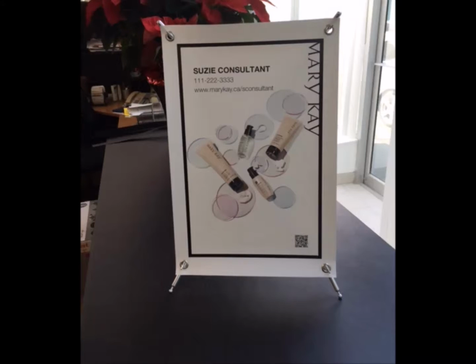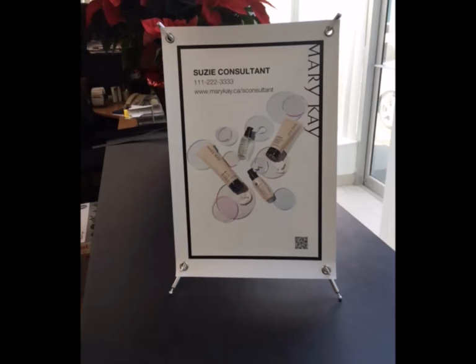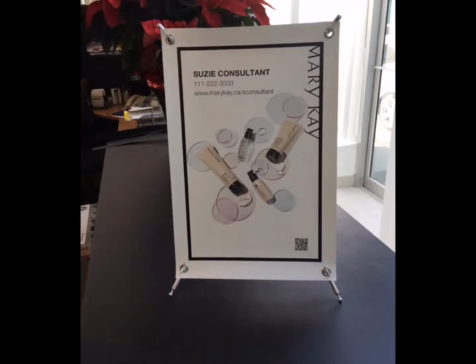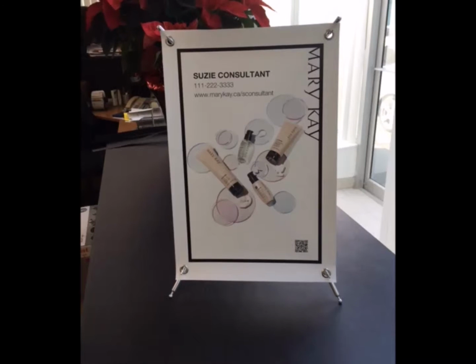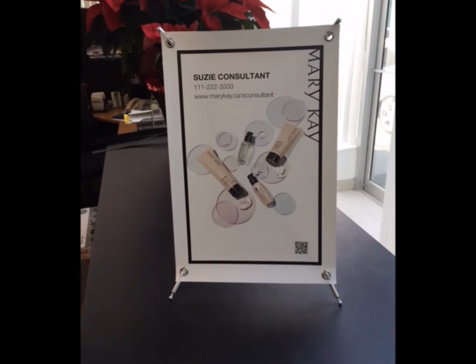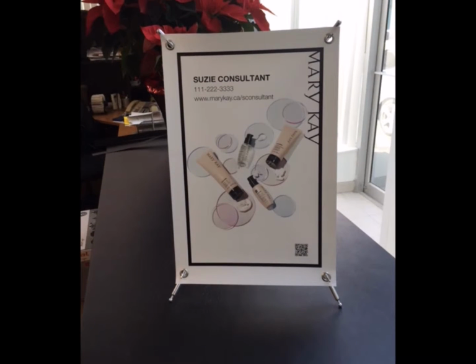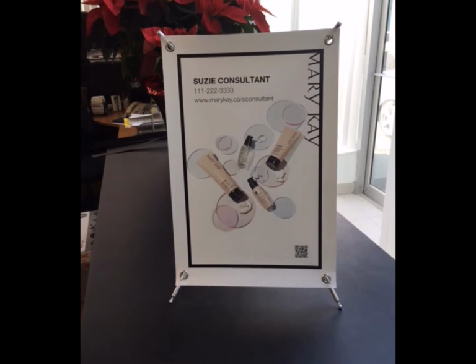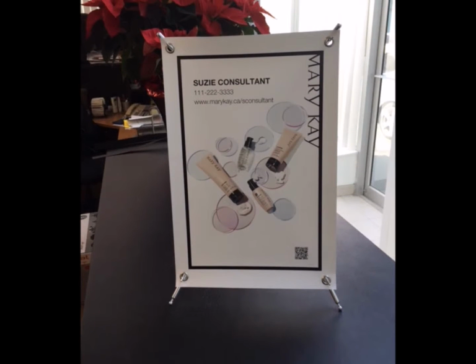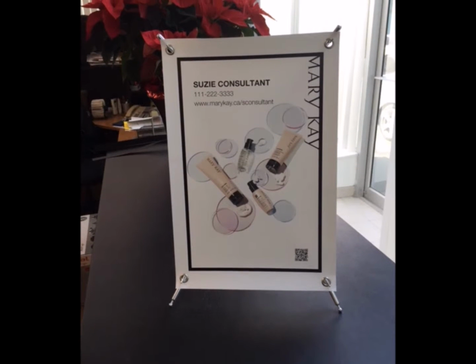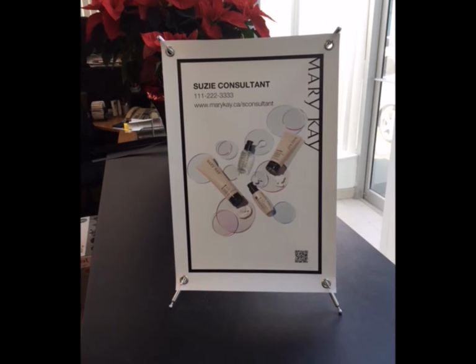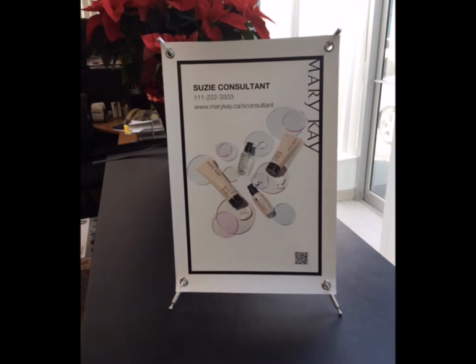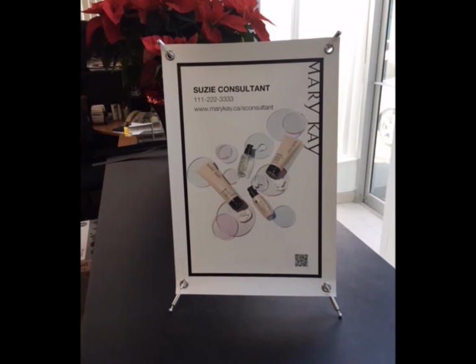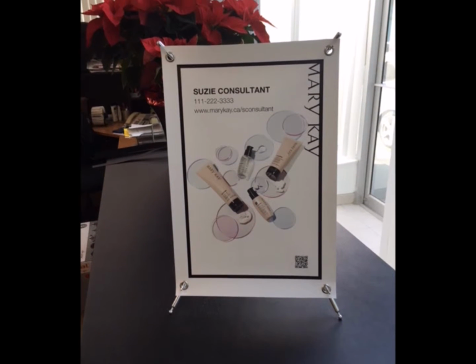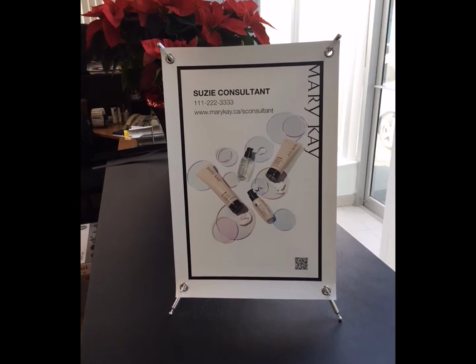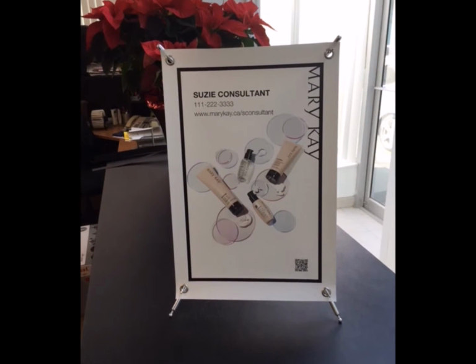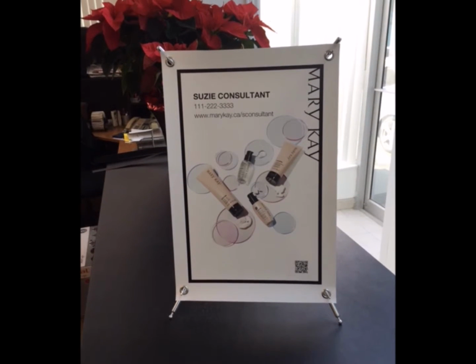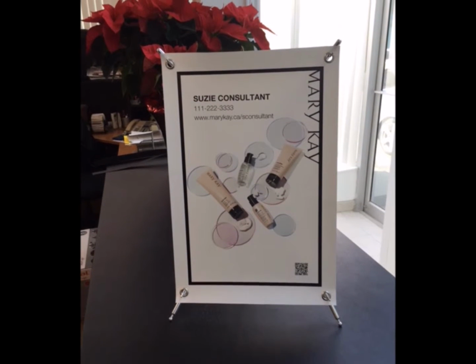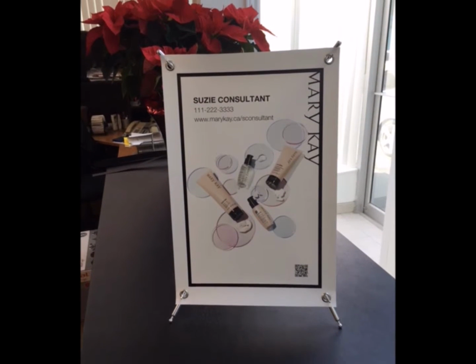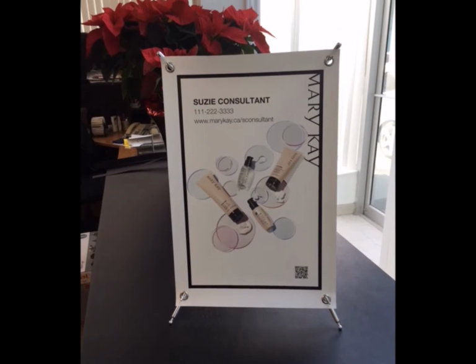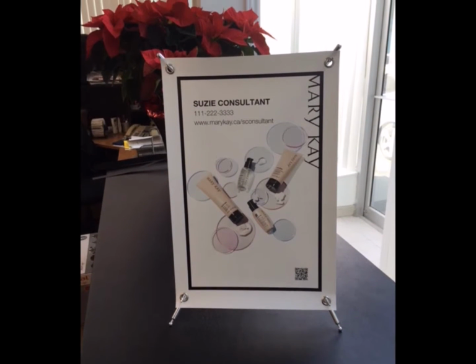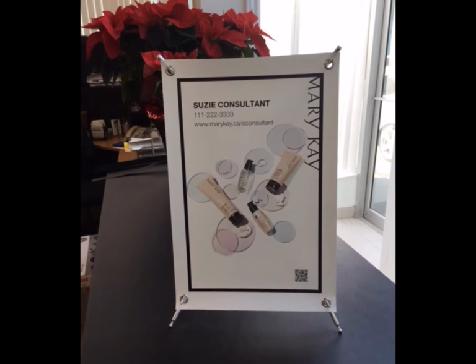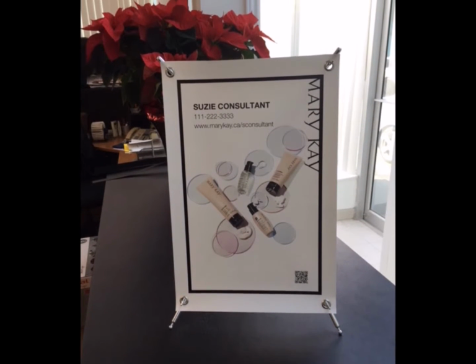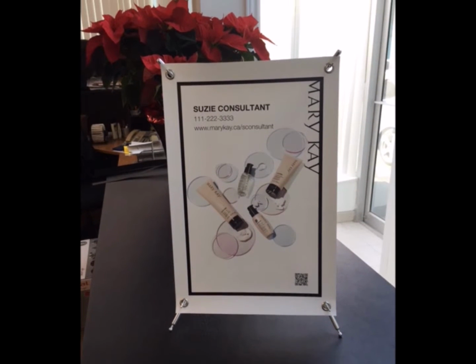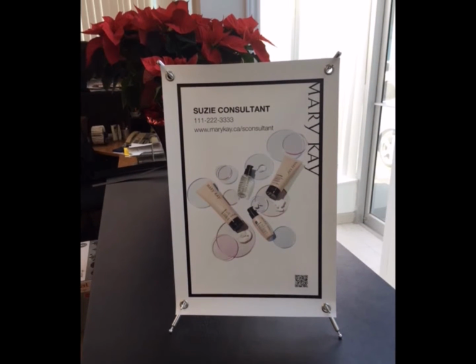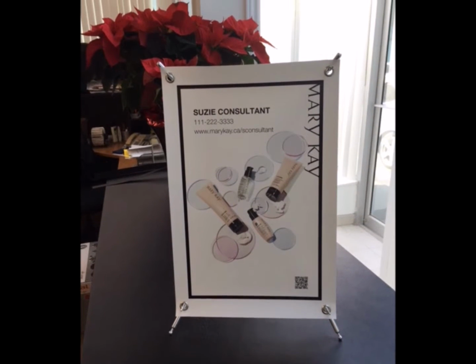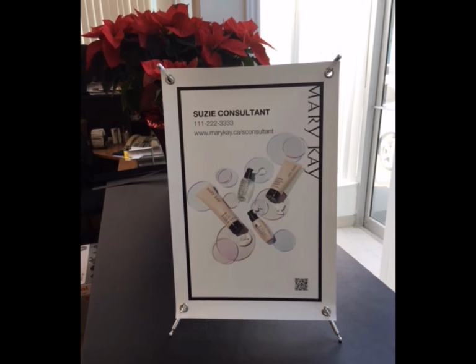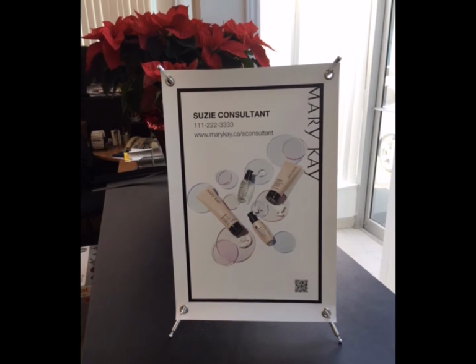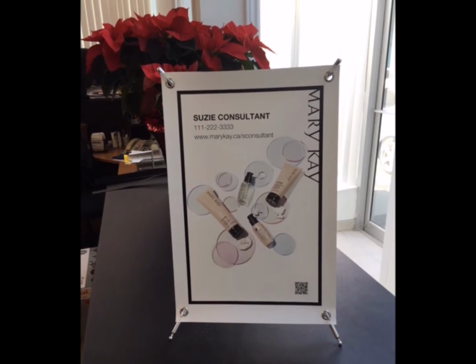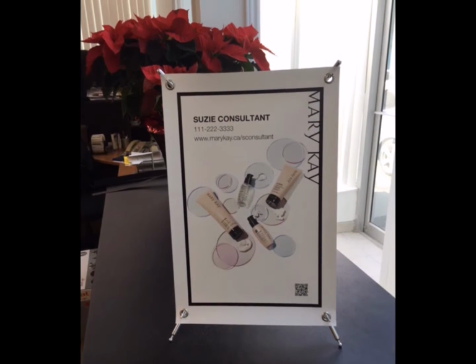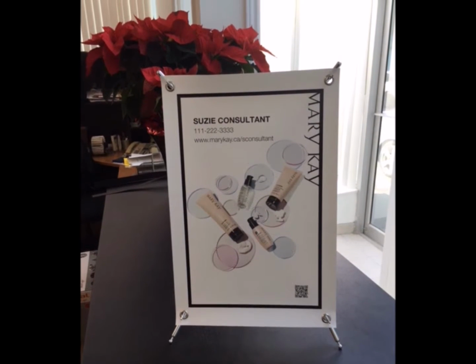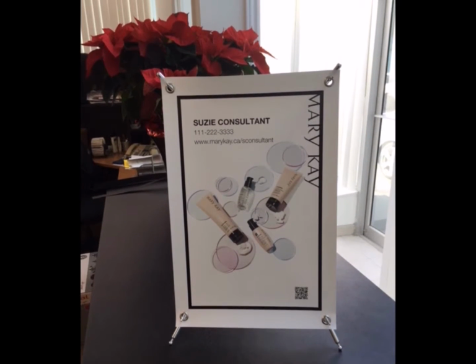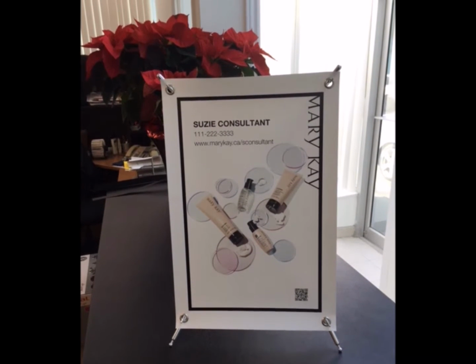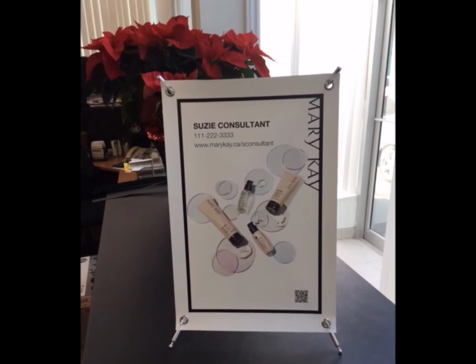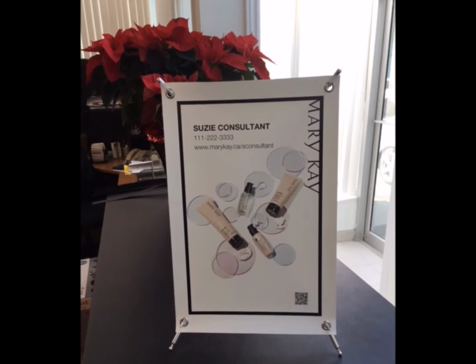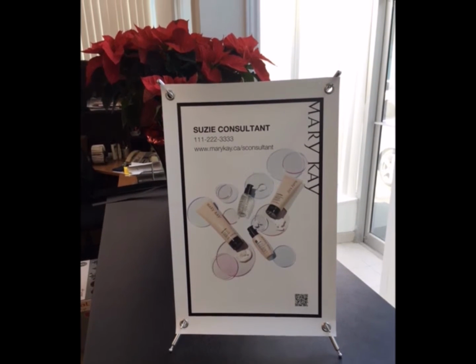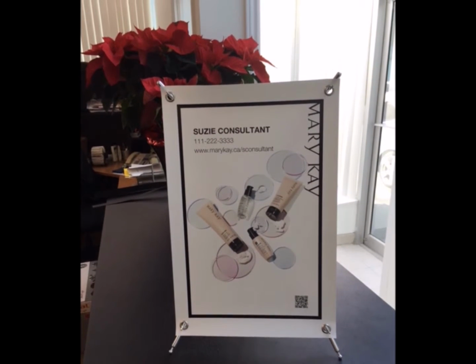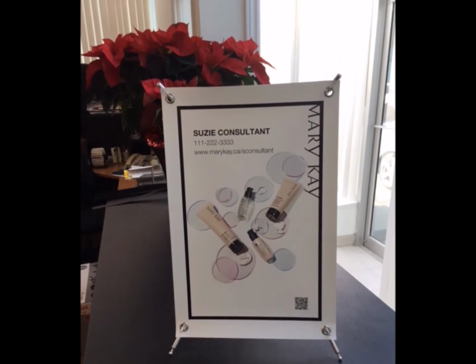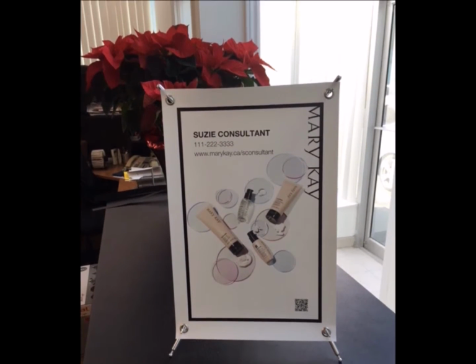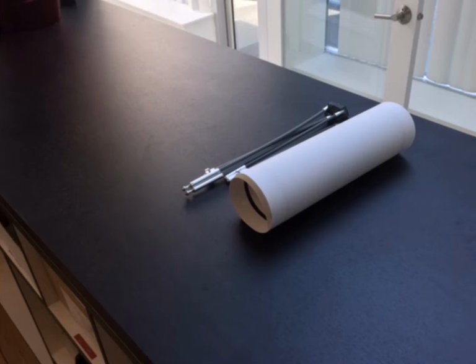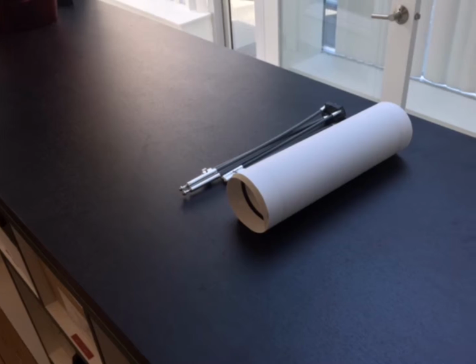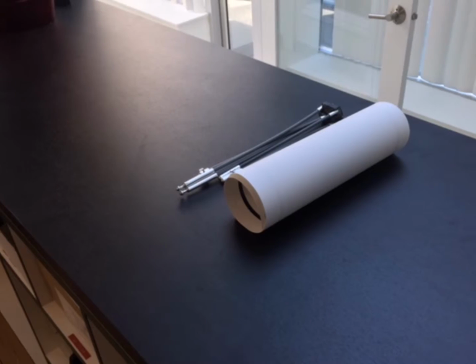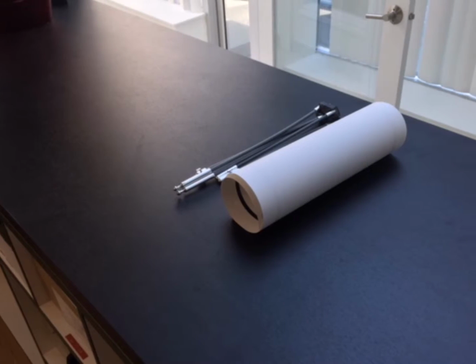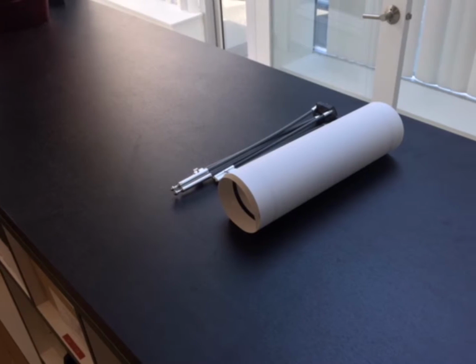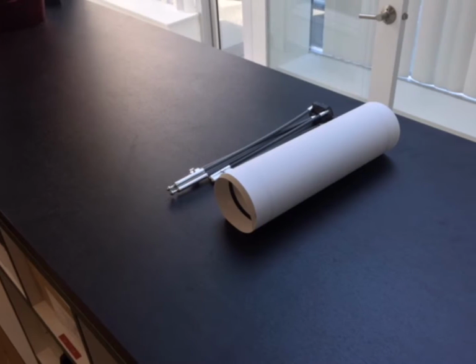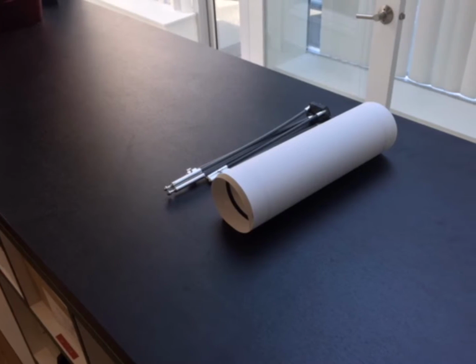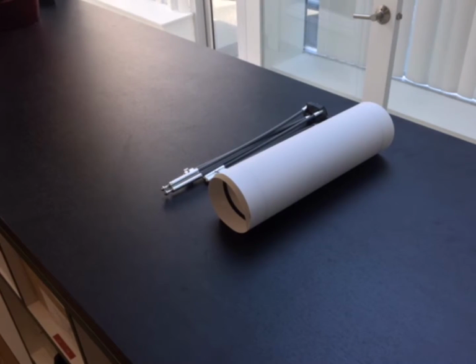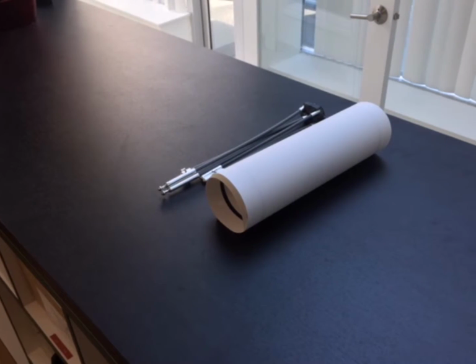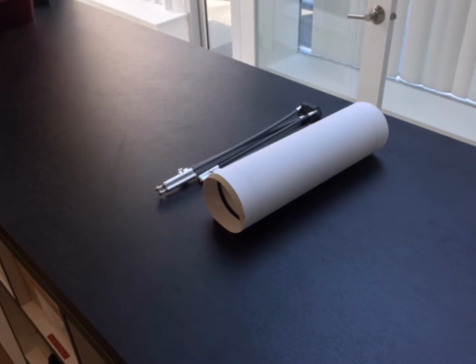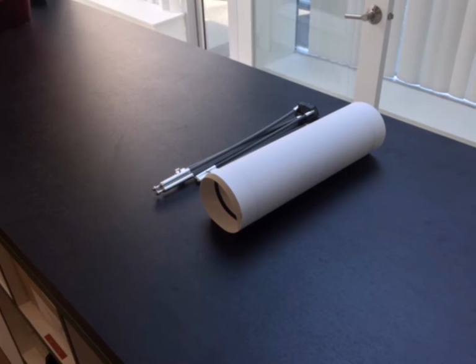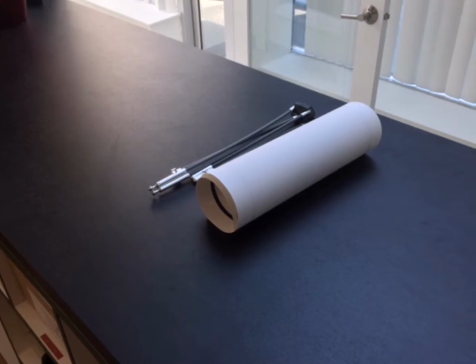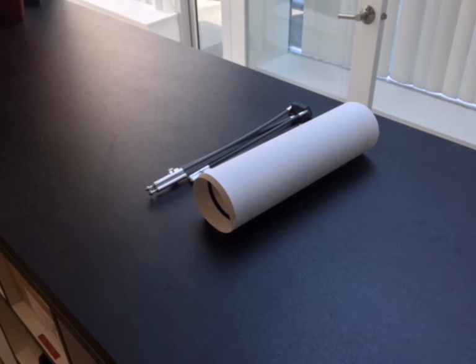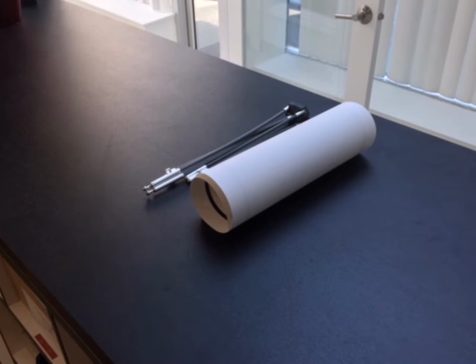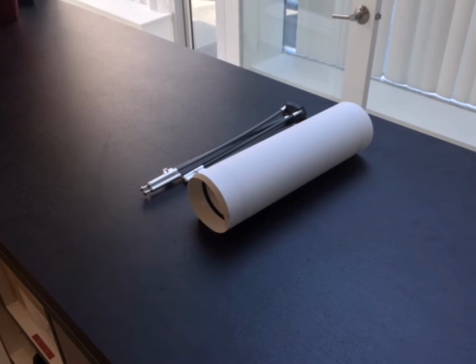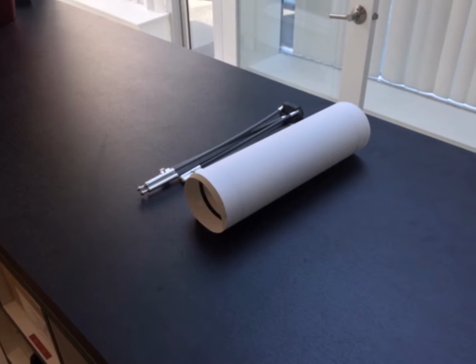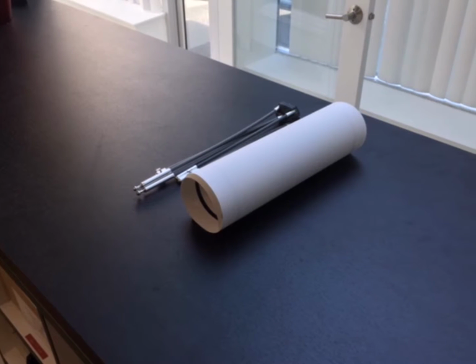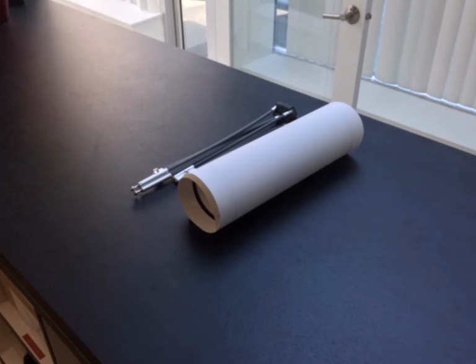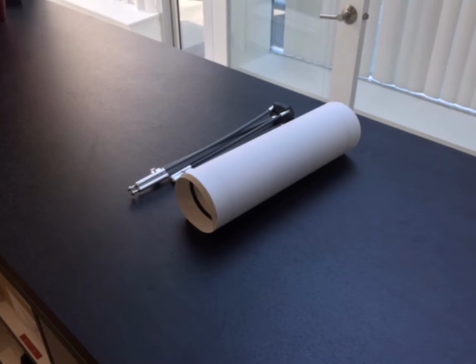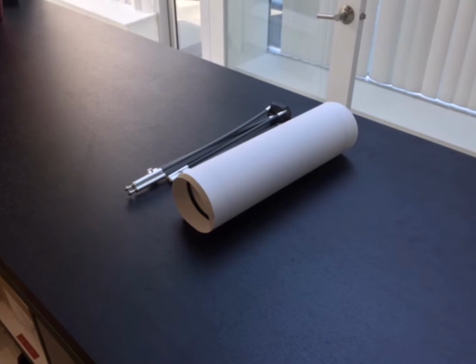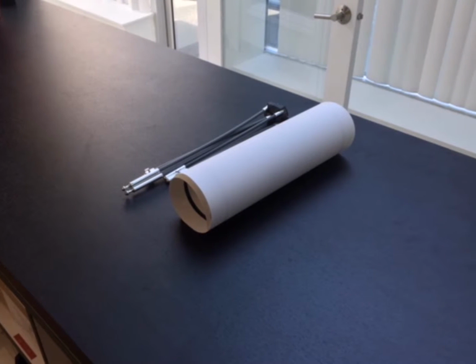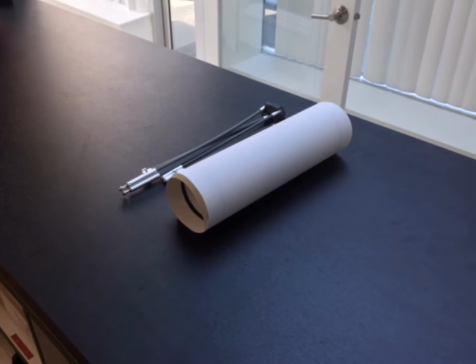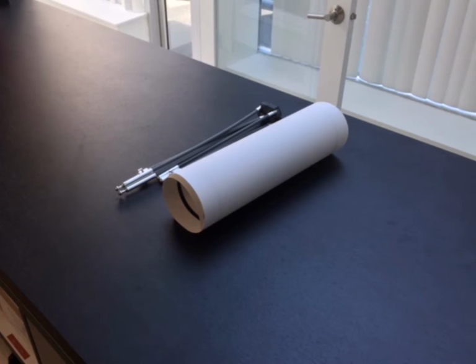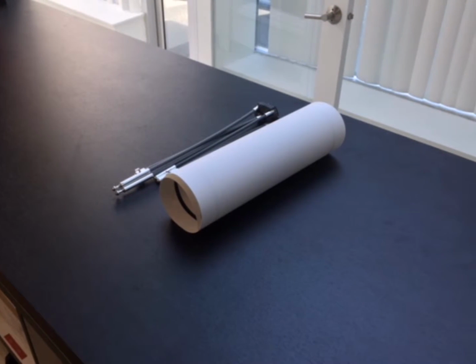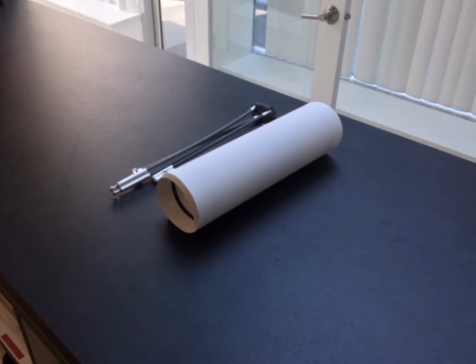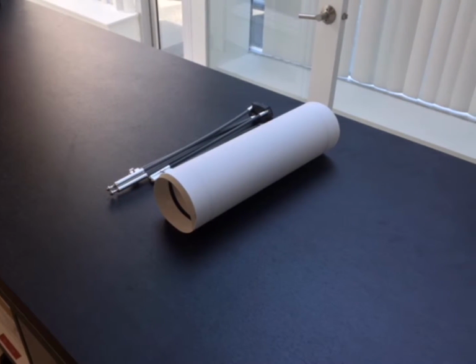Mini banners are a tabletop variety of the vertical banner. They consist of two parts: the printed image and the stand.